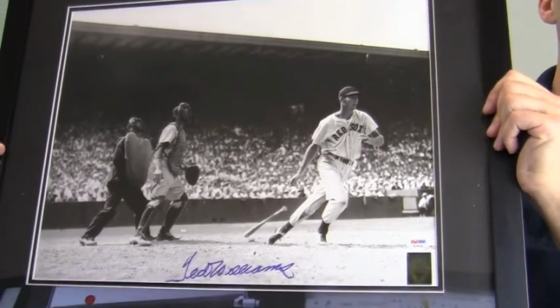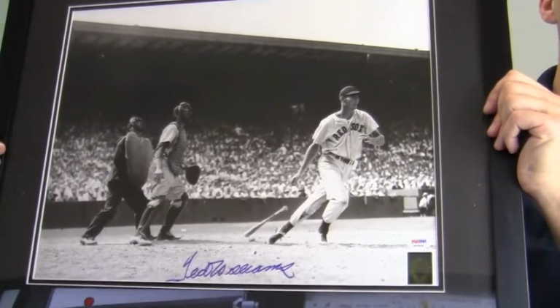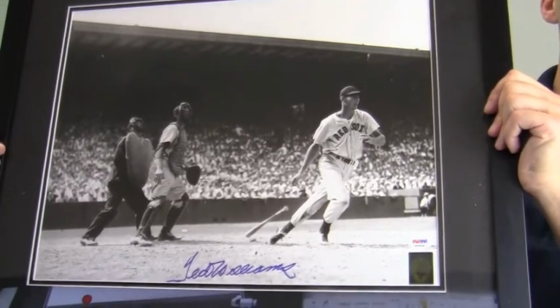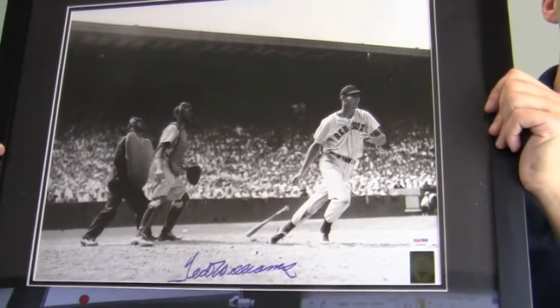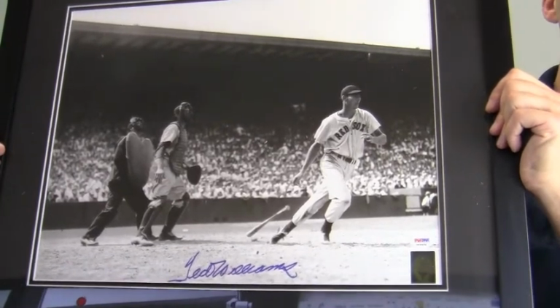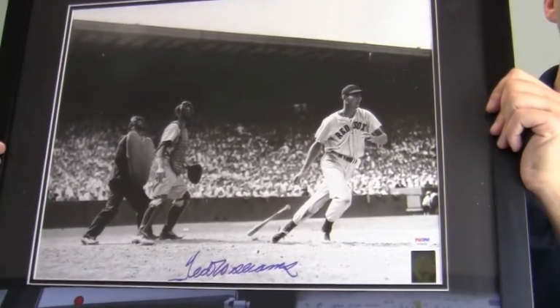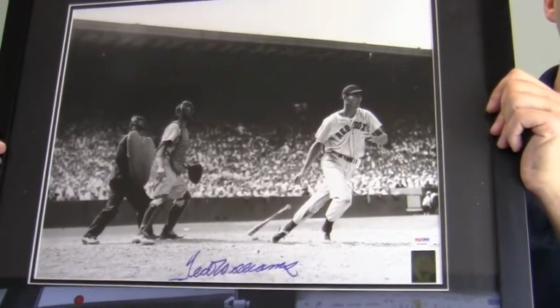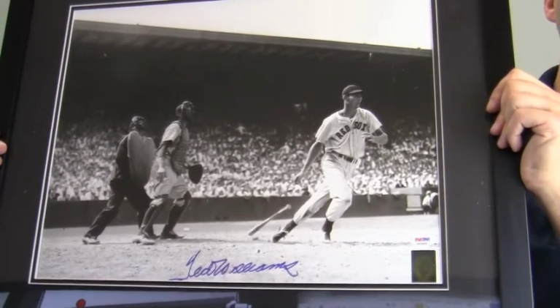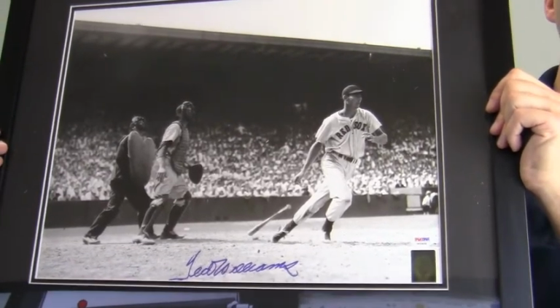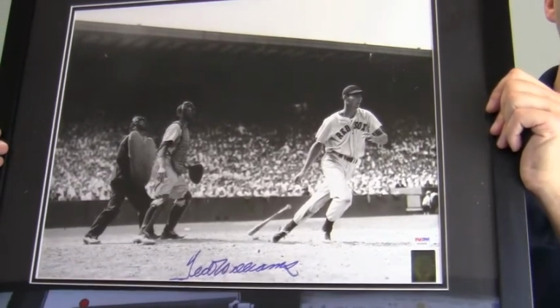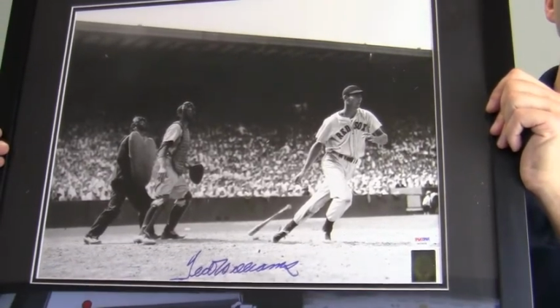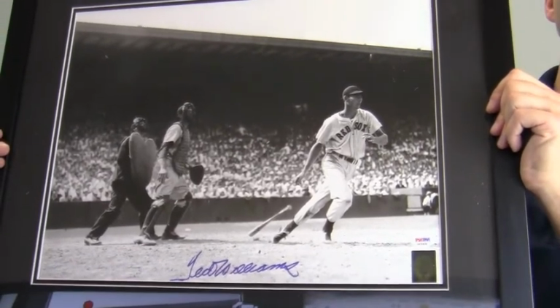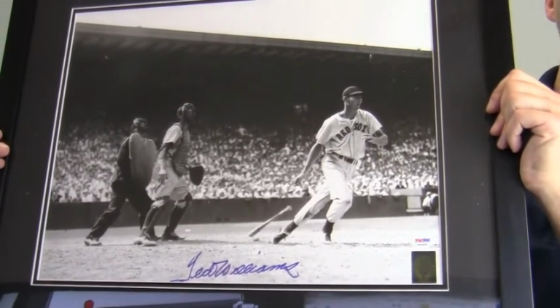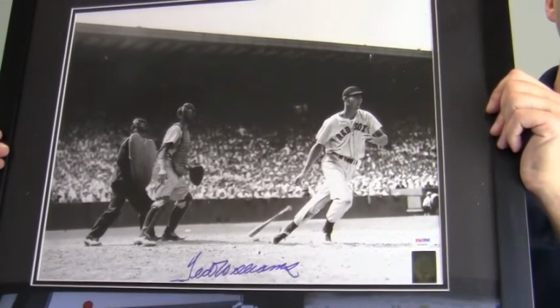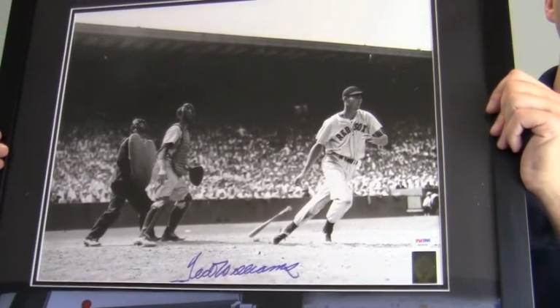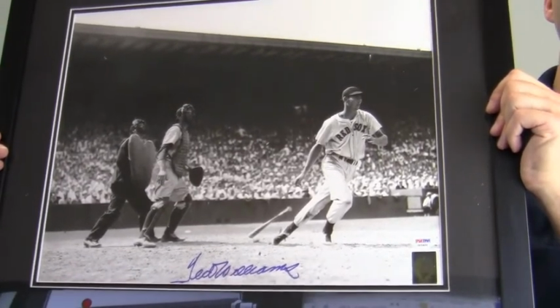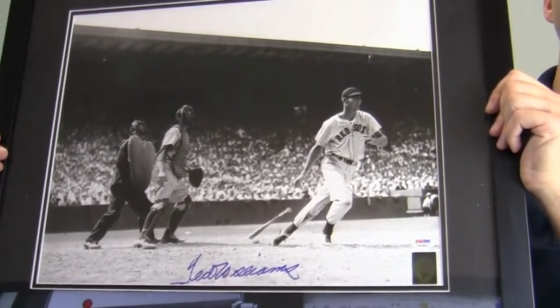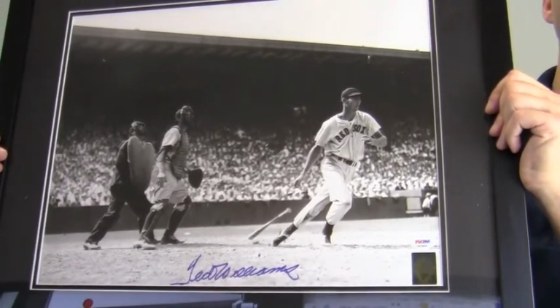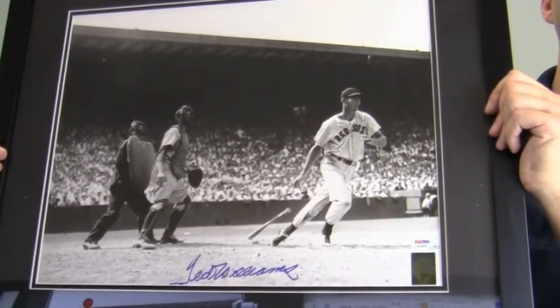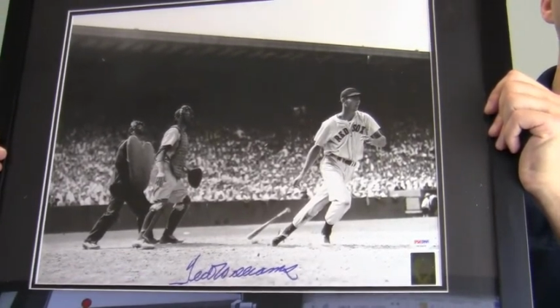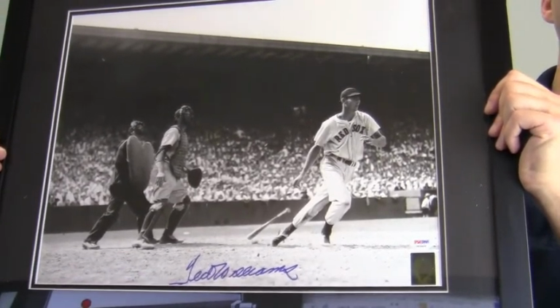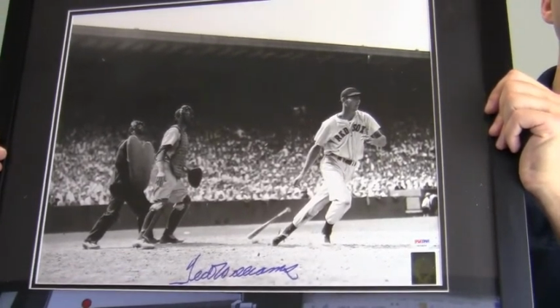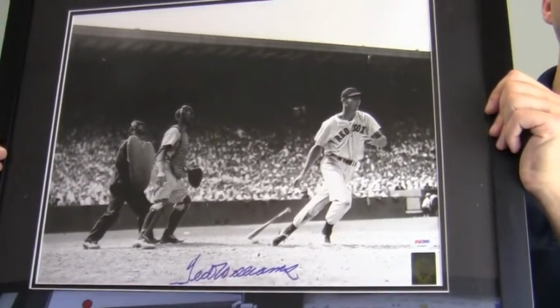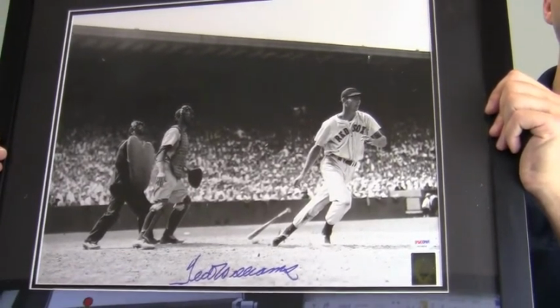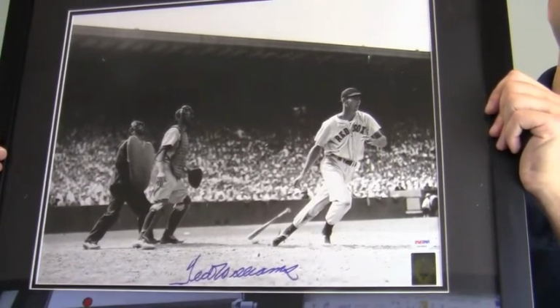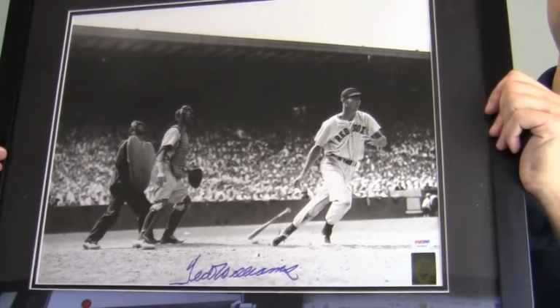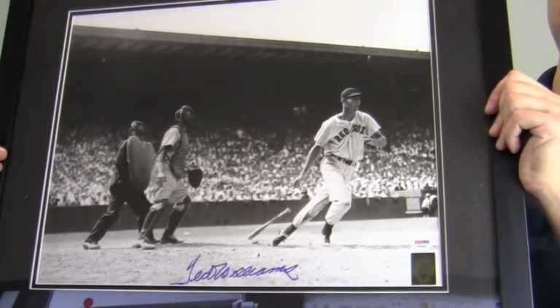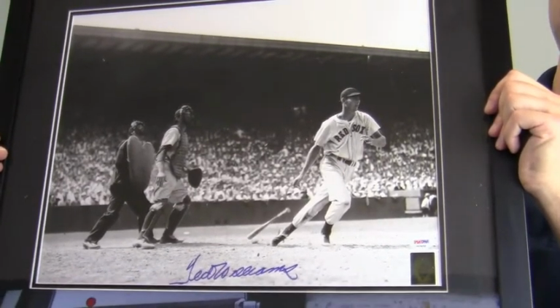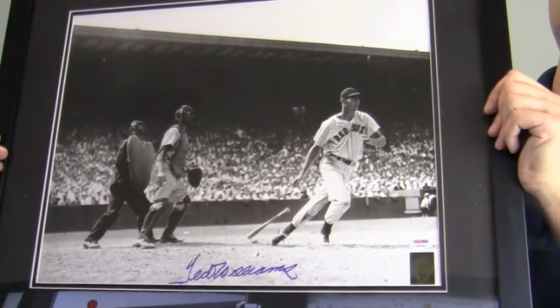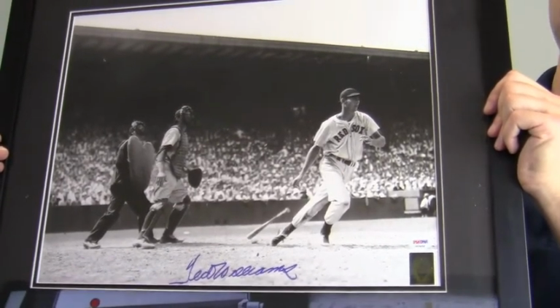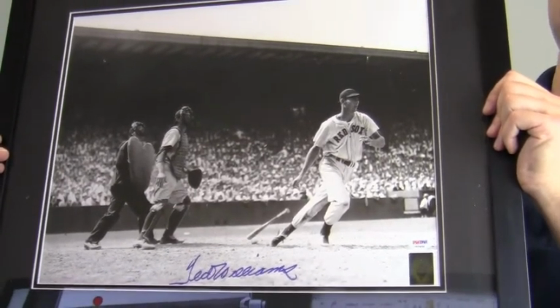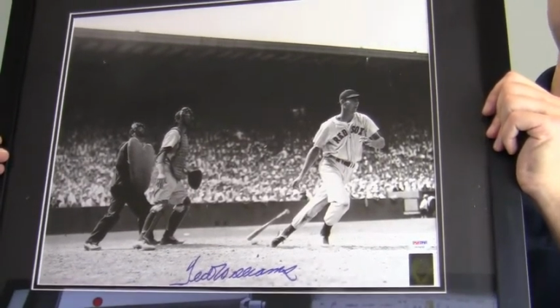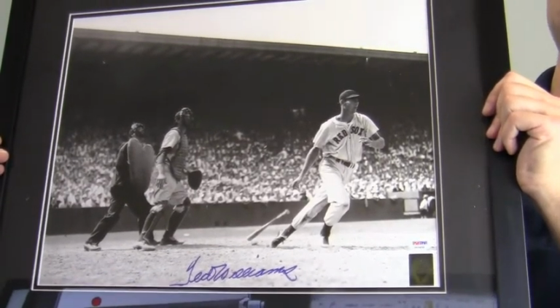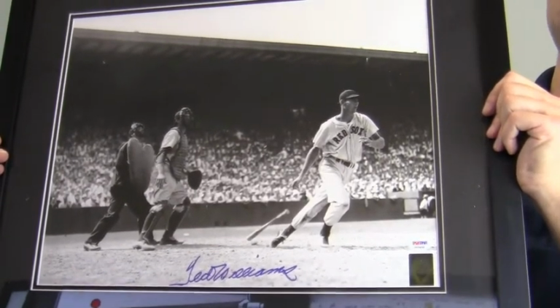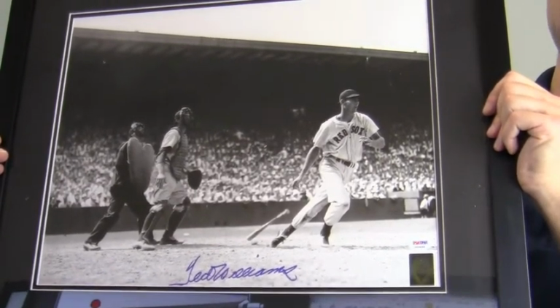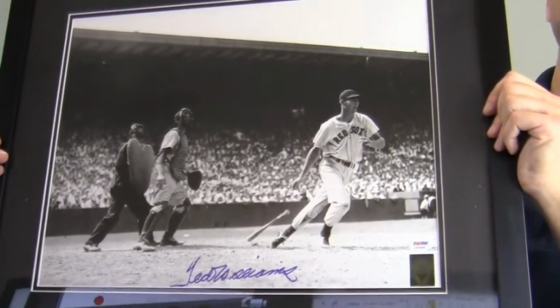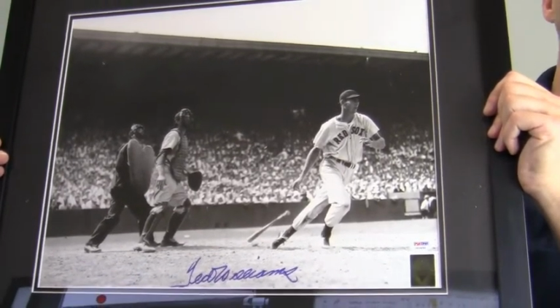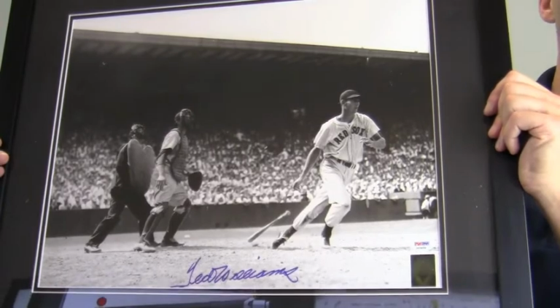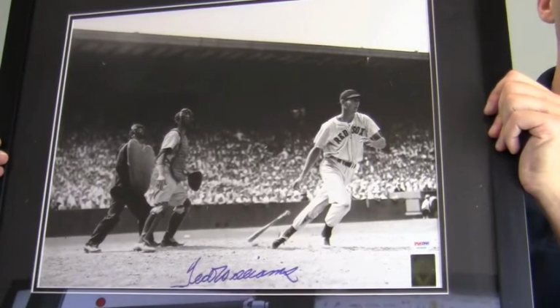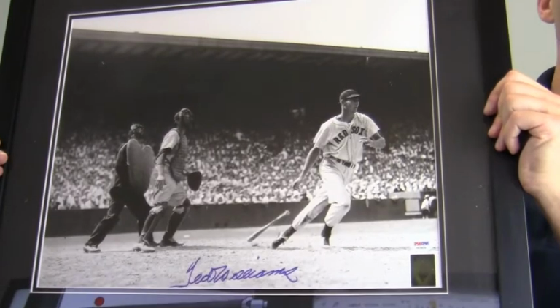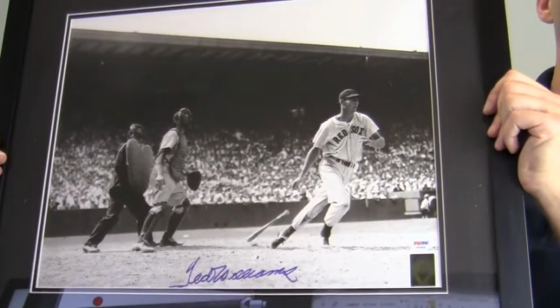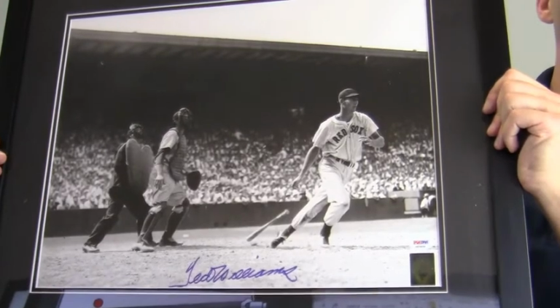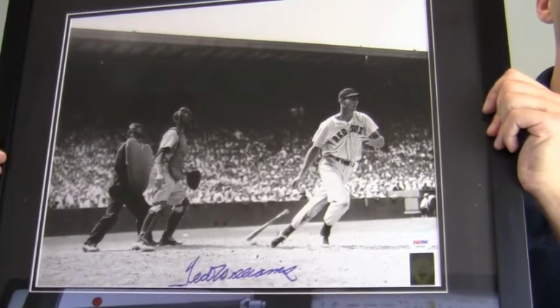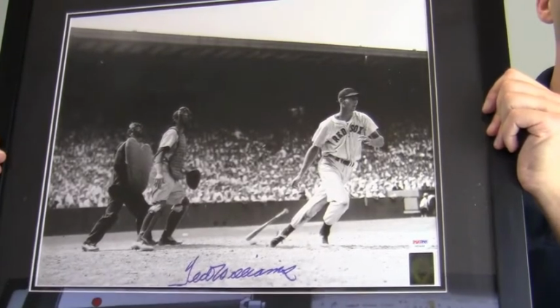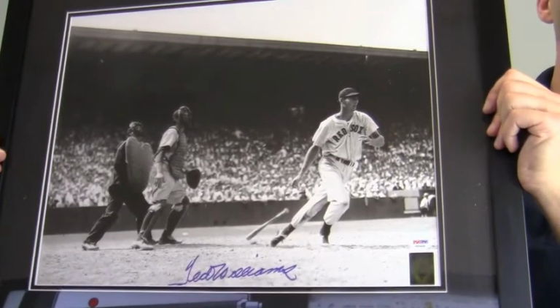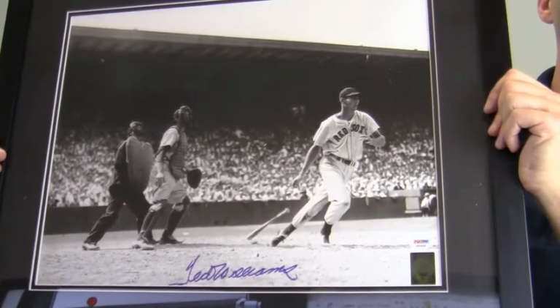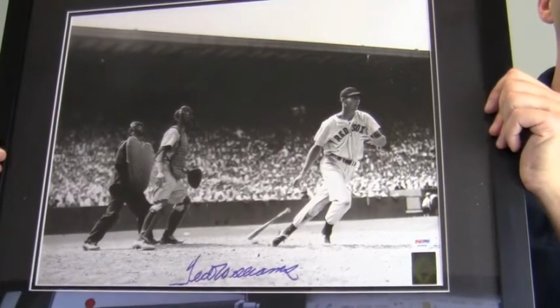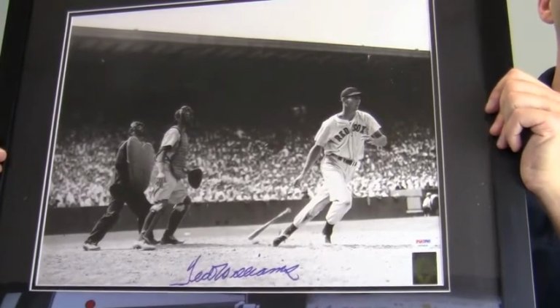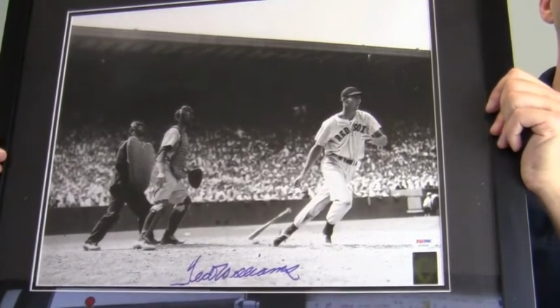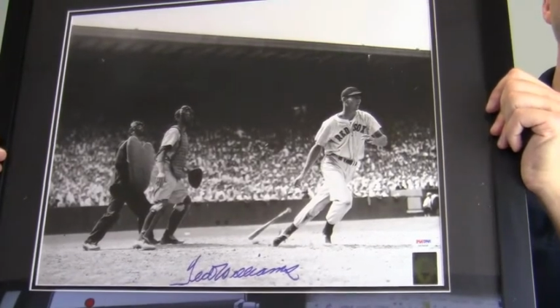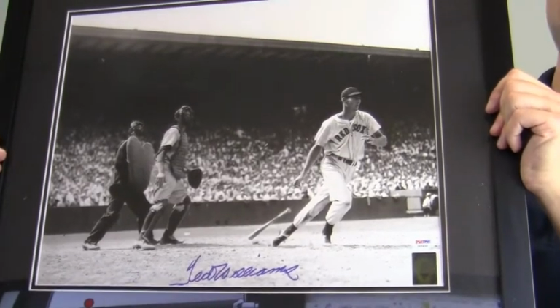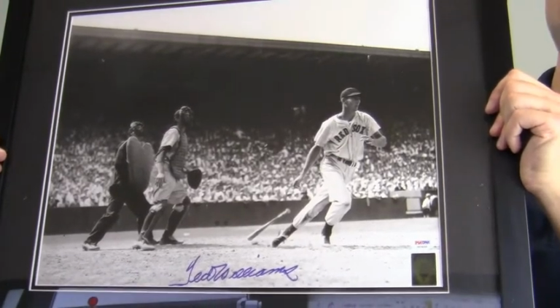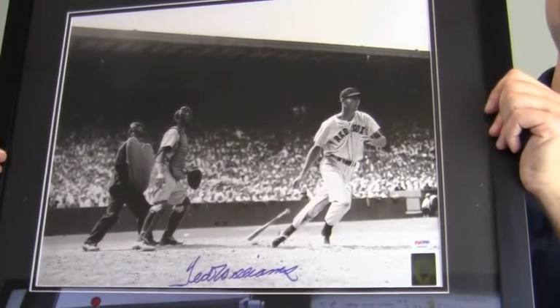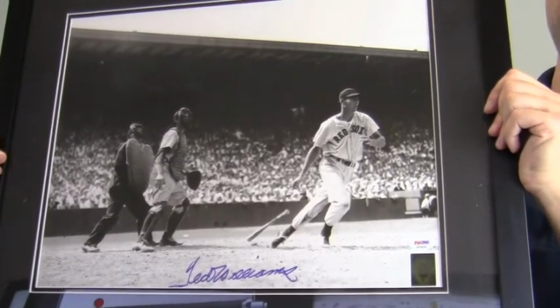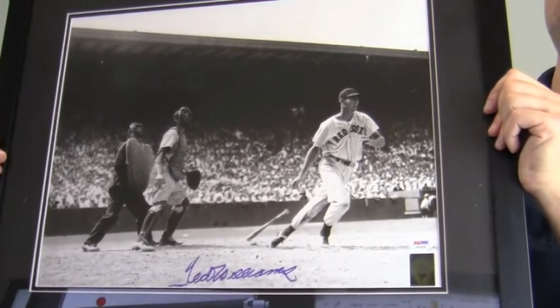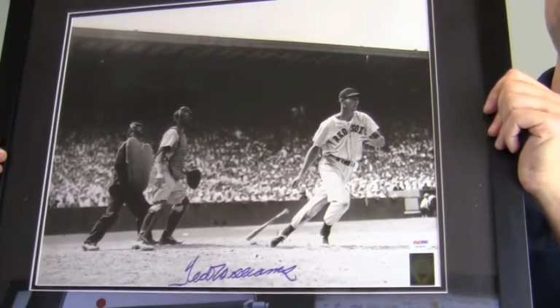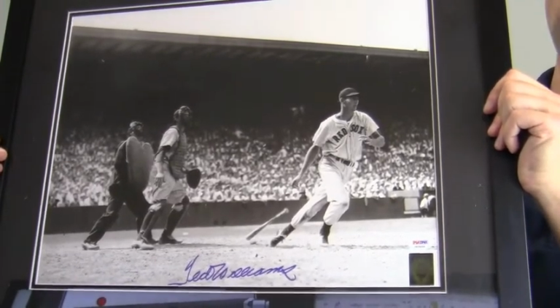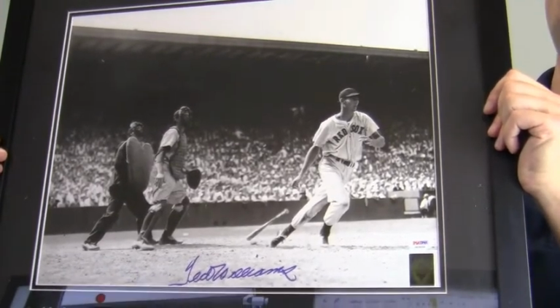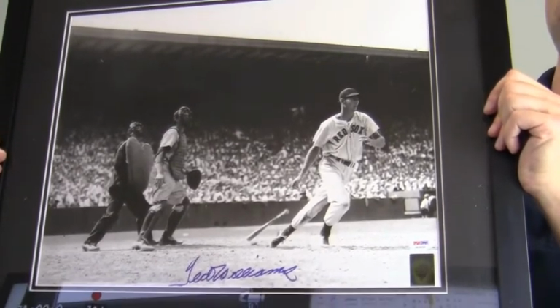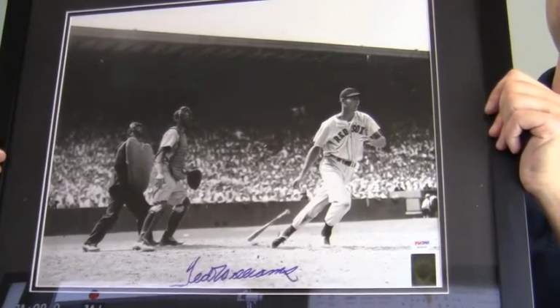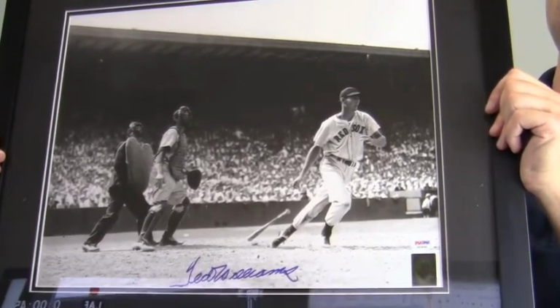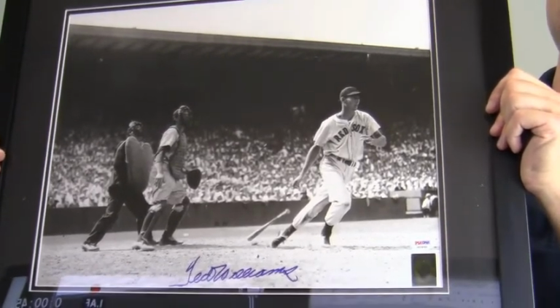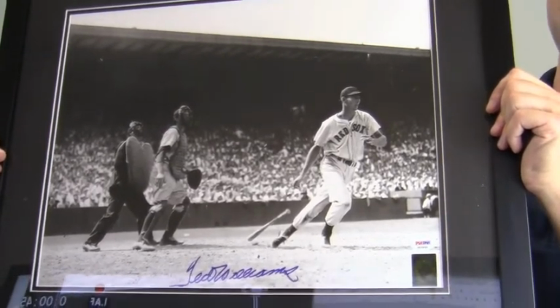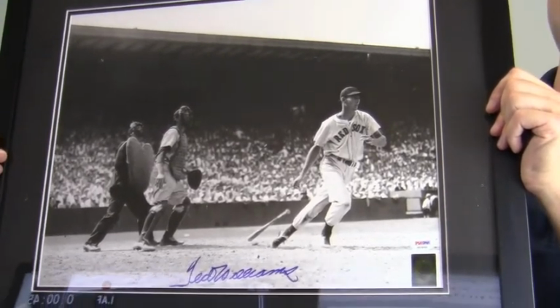This would look great displayed in any setting and will be a valuable addition to any baseball fan's collection. This item ships free and within one business day.